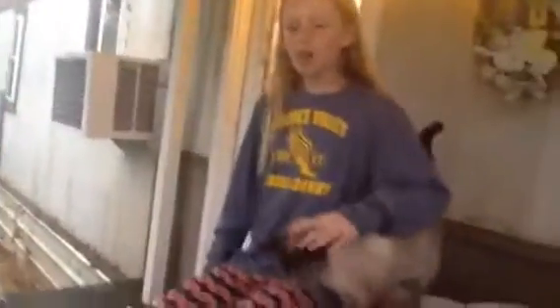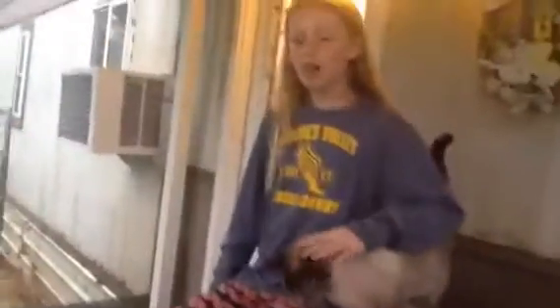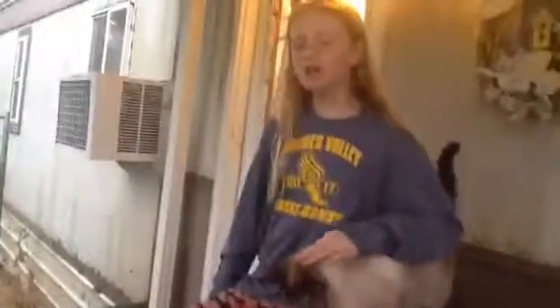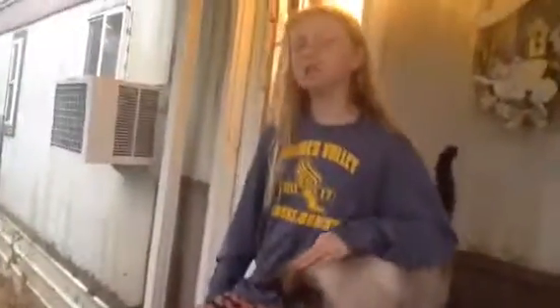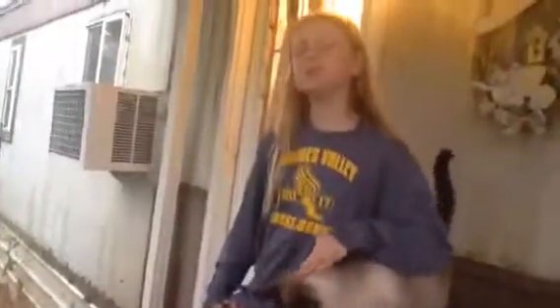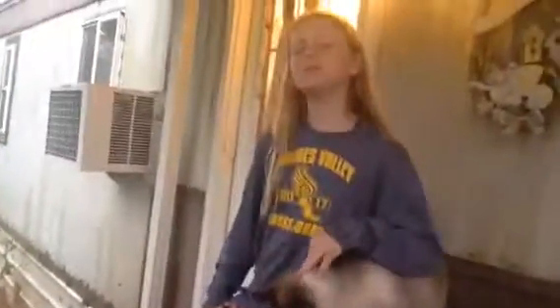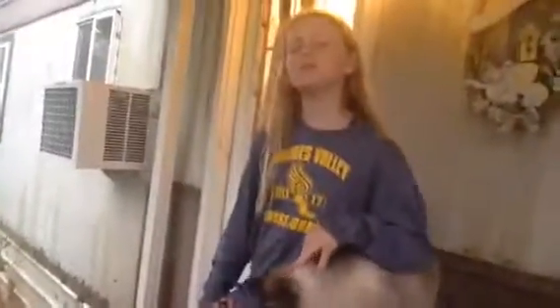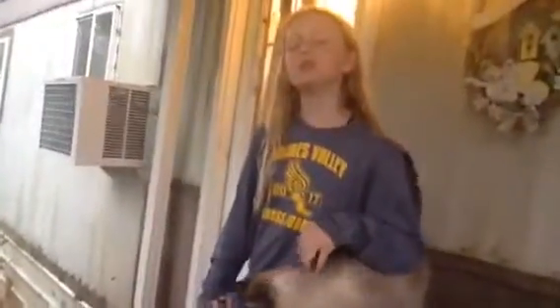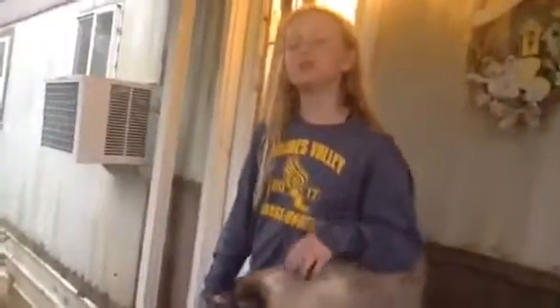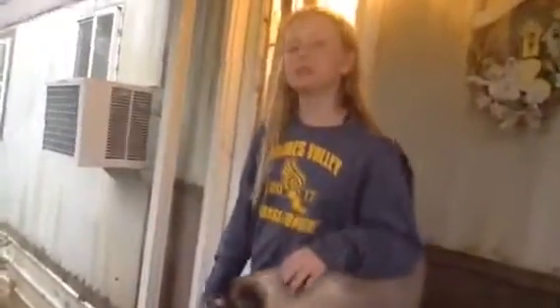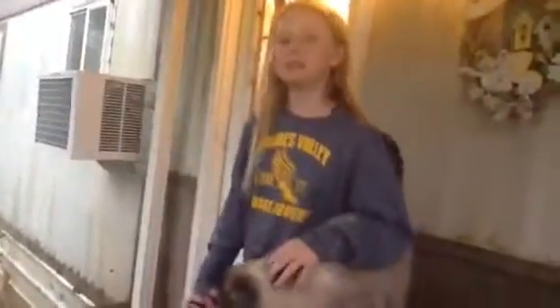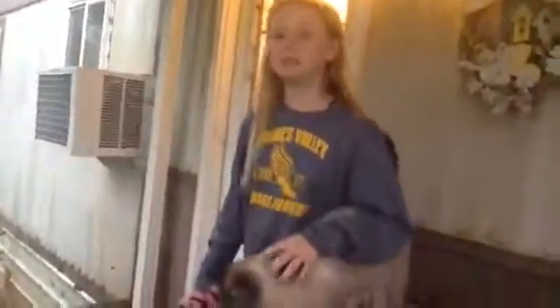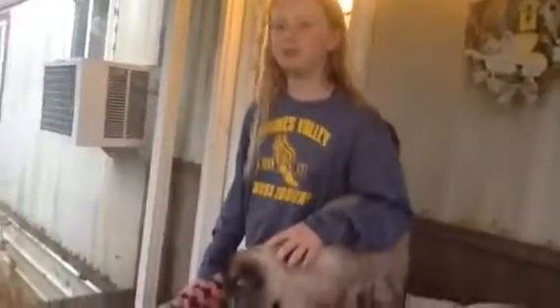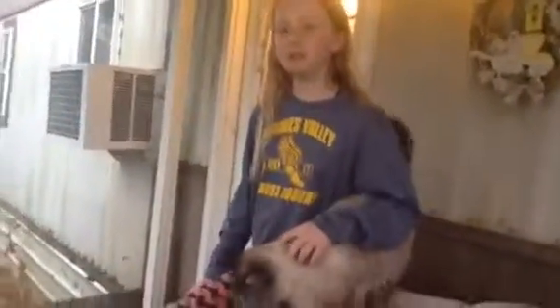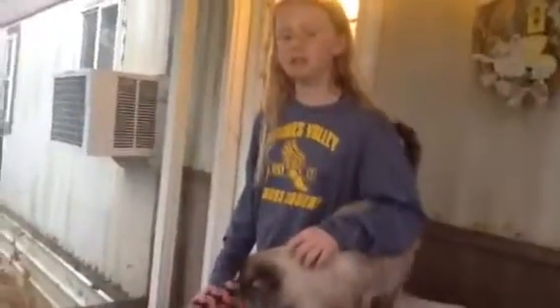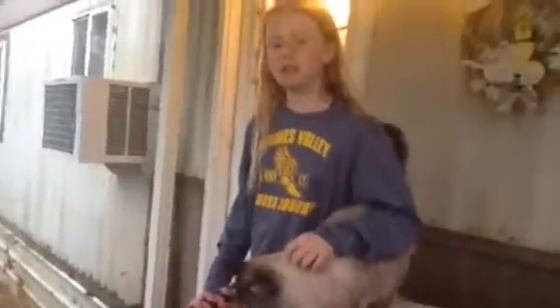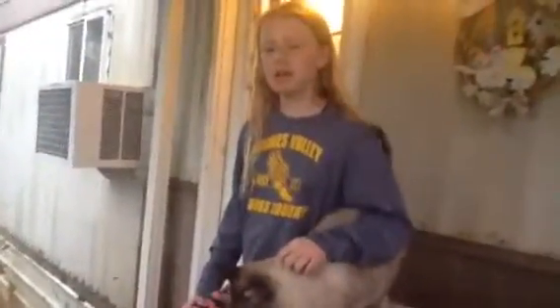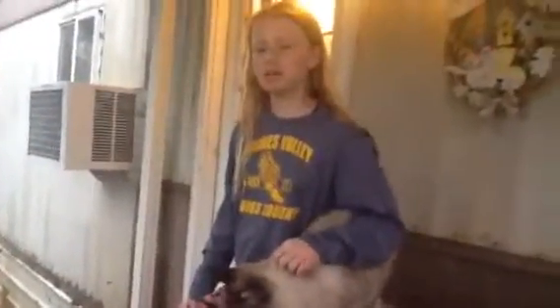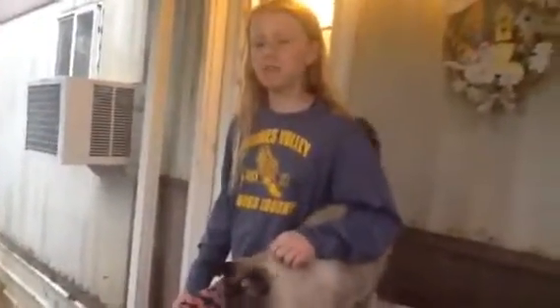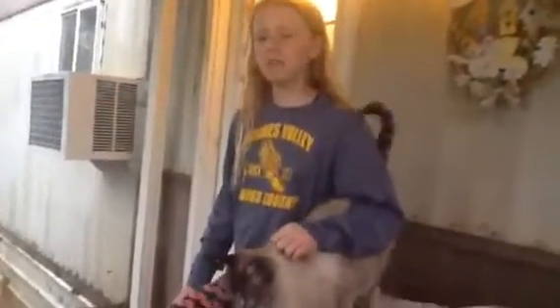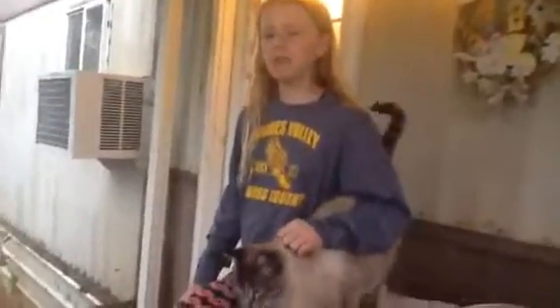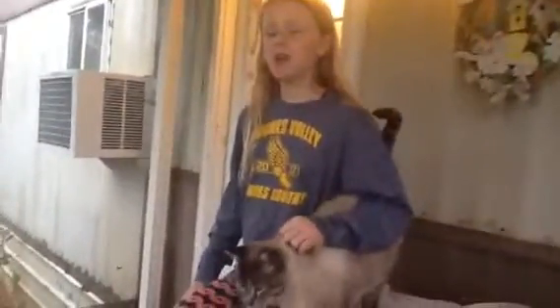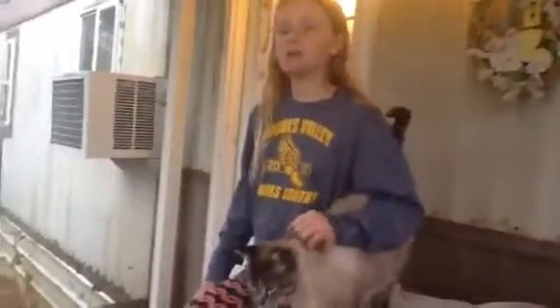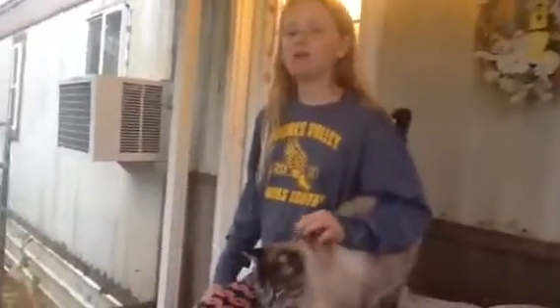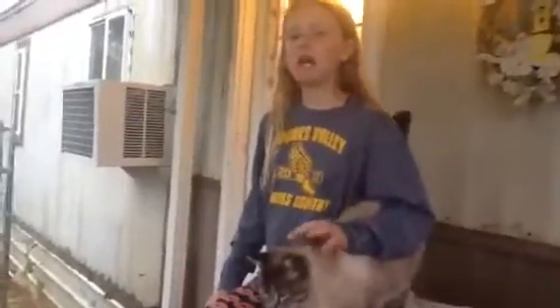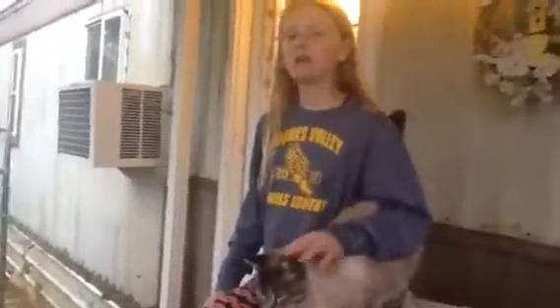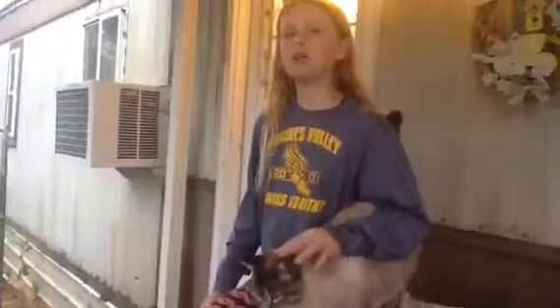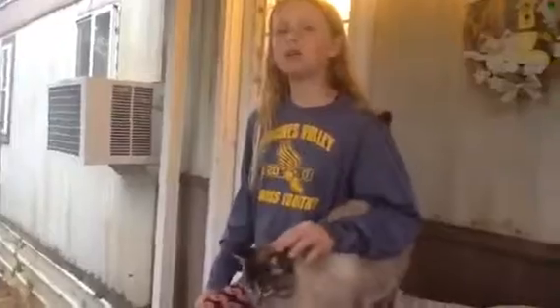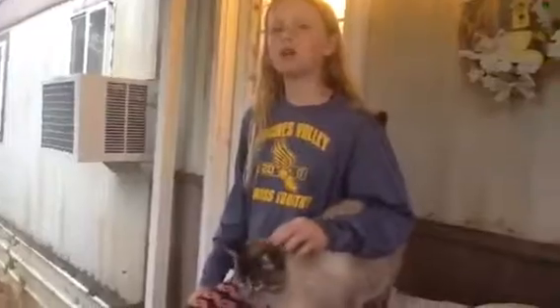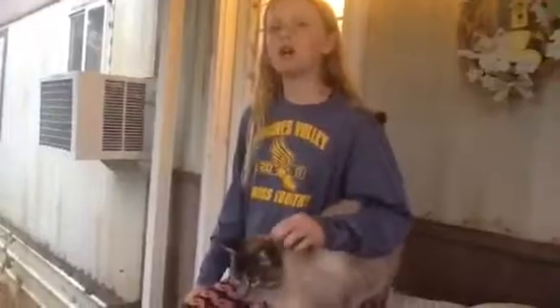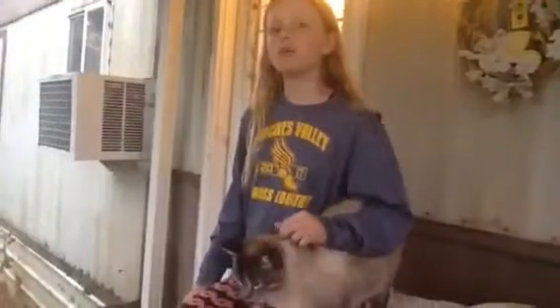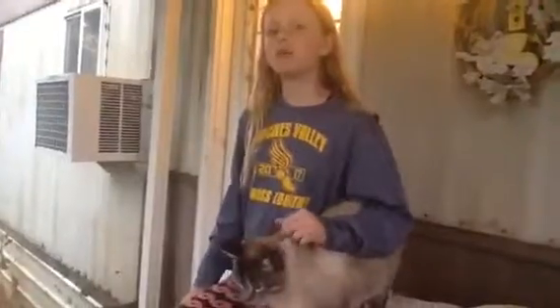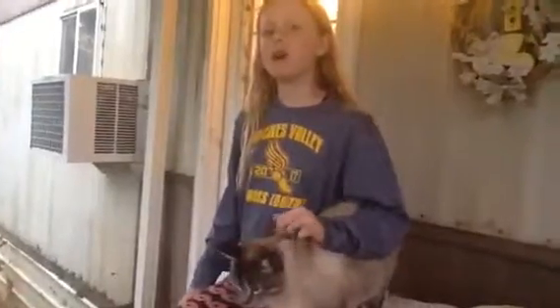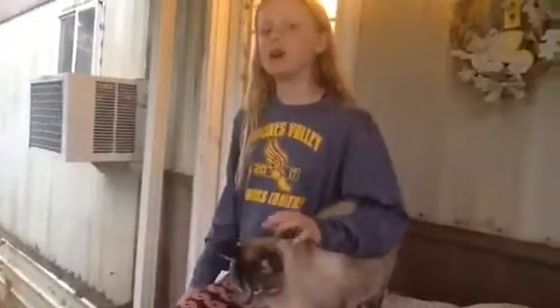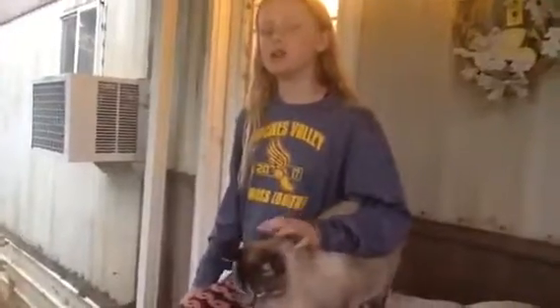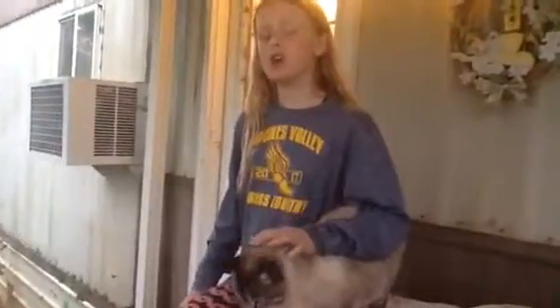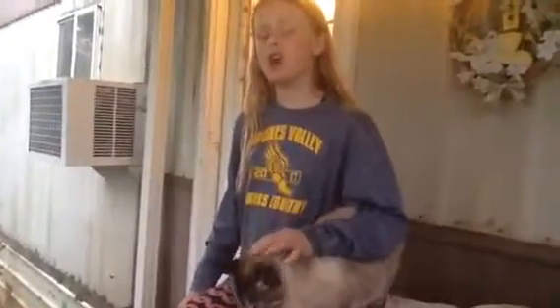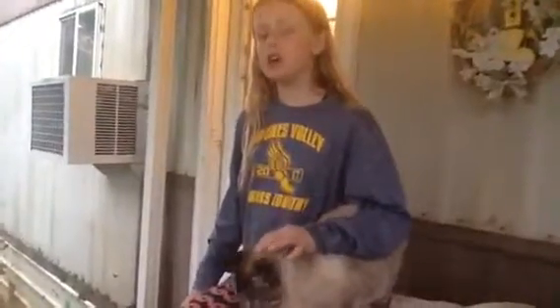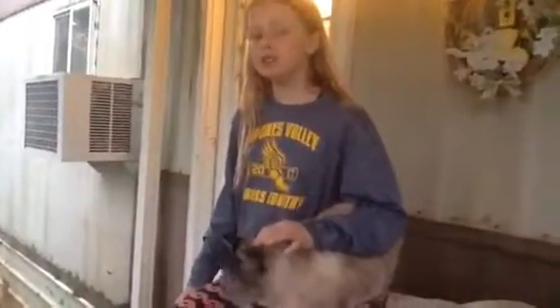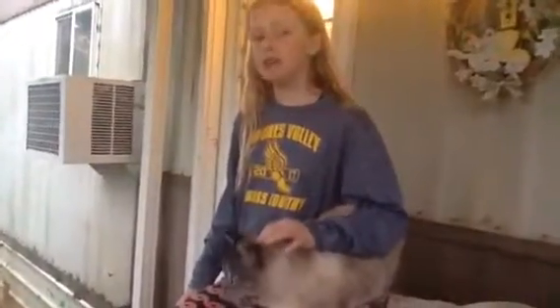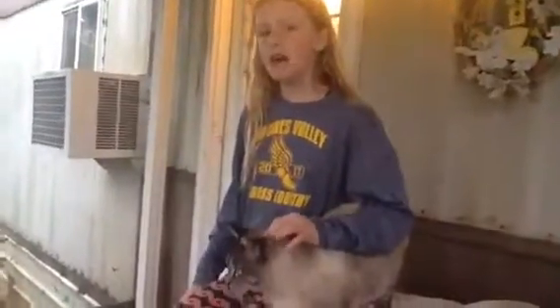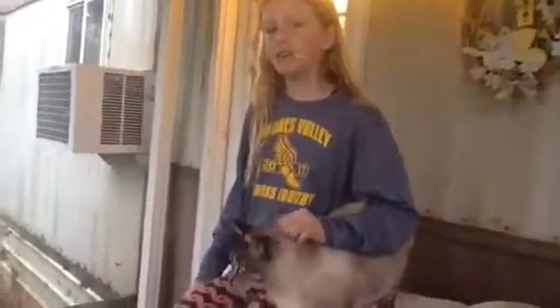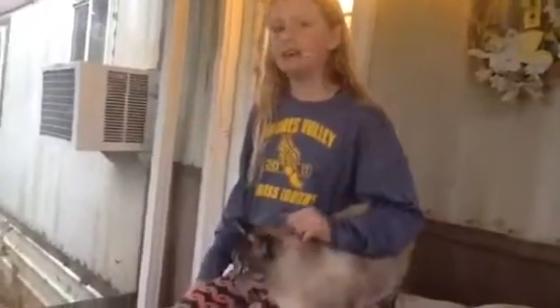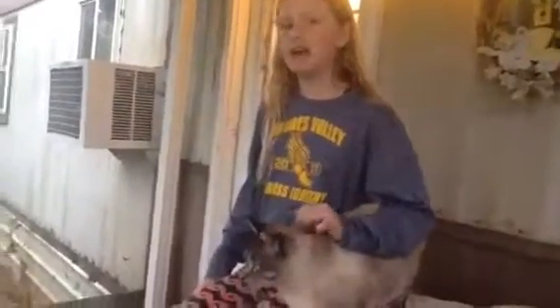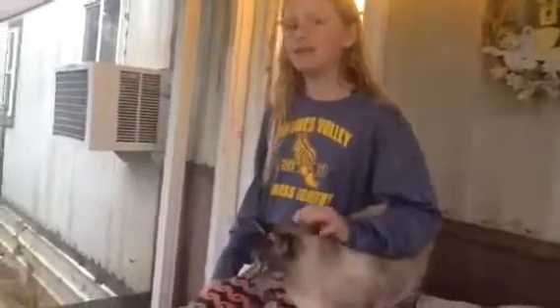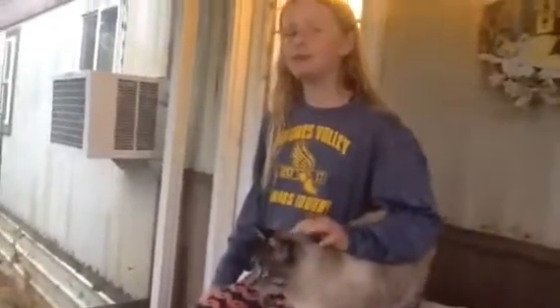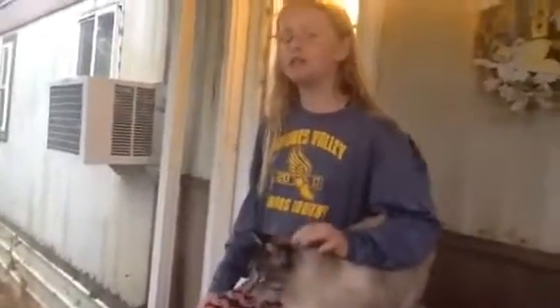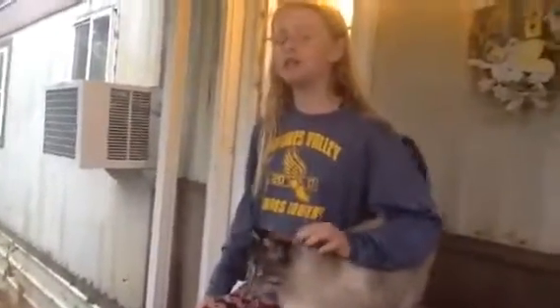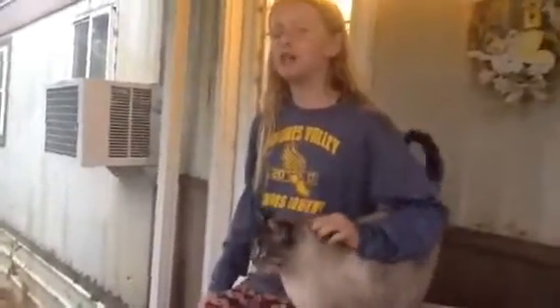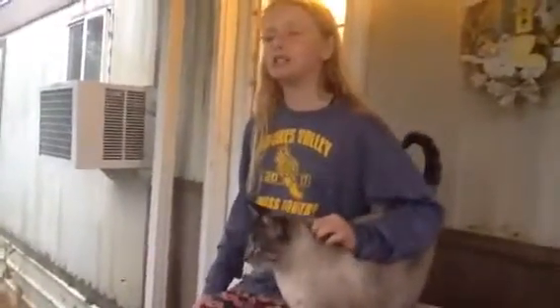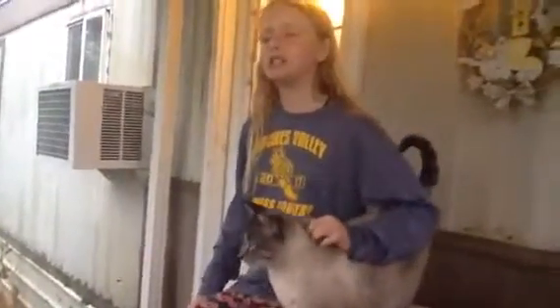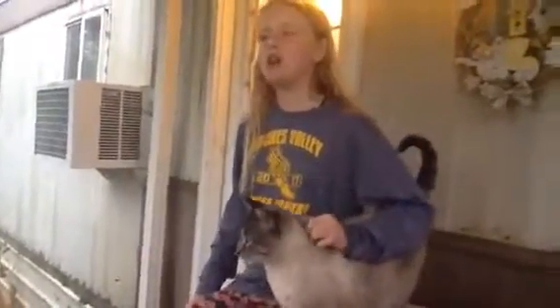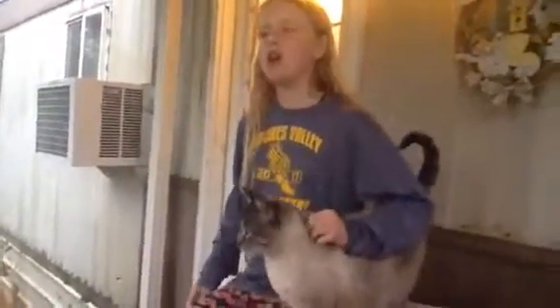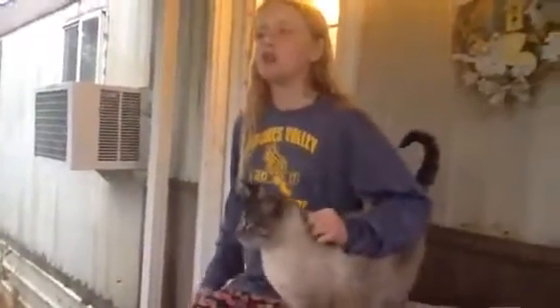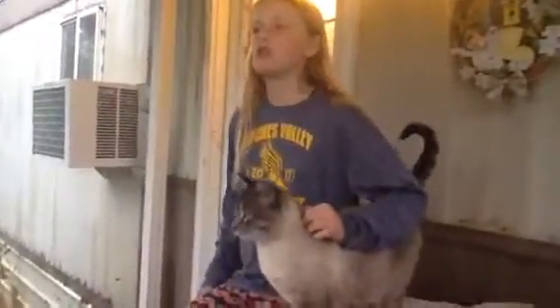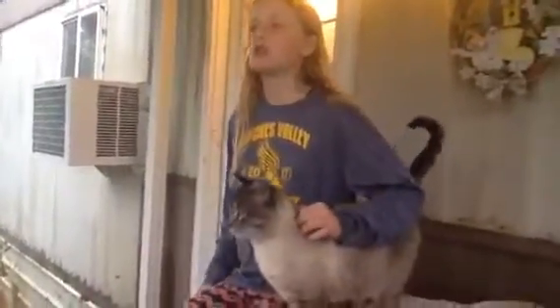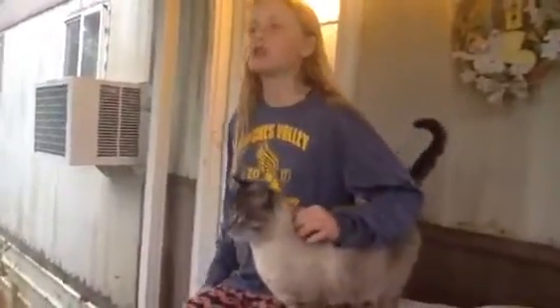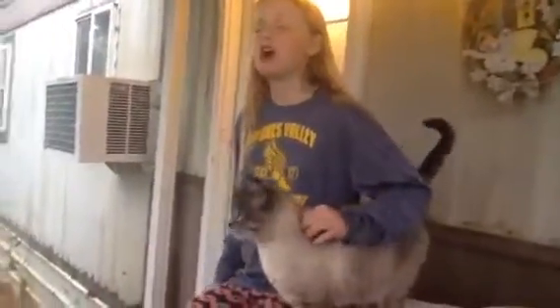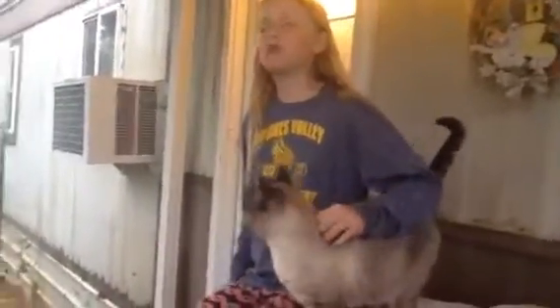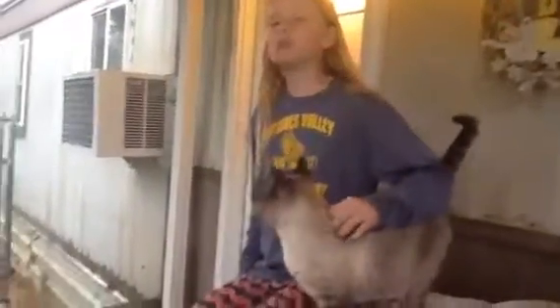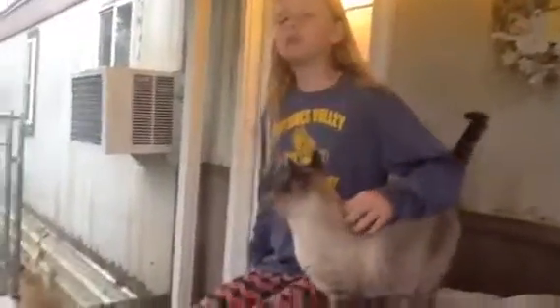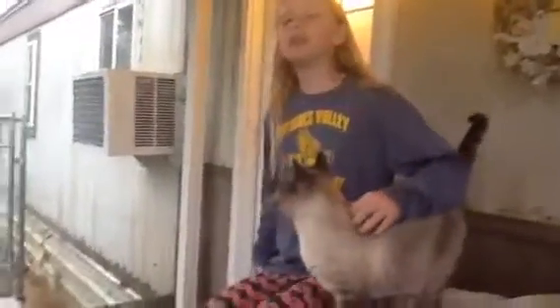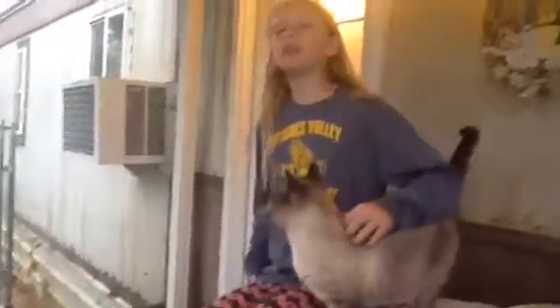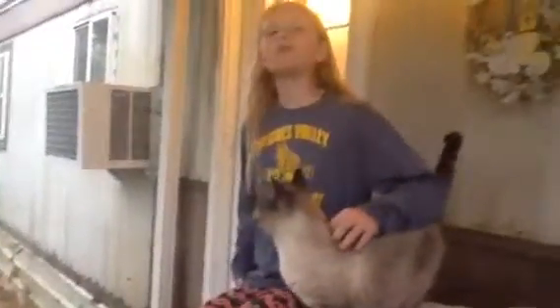Hello, people of Mrs. Miller's class. Today we are doing our project on Siamese cats. So let's get on with the video.